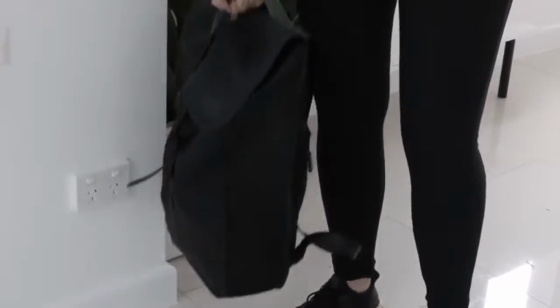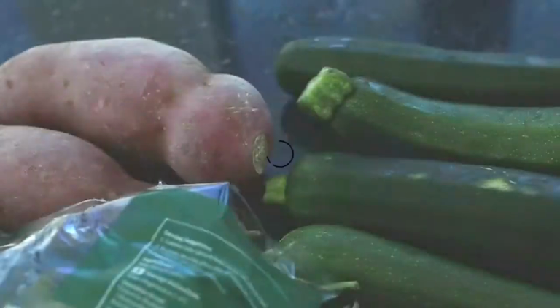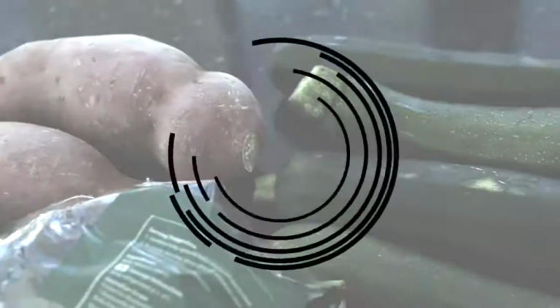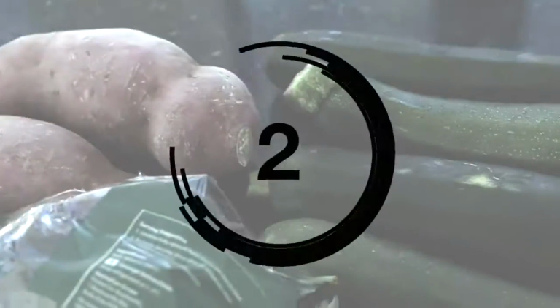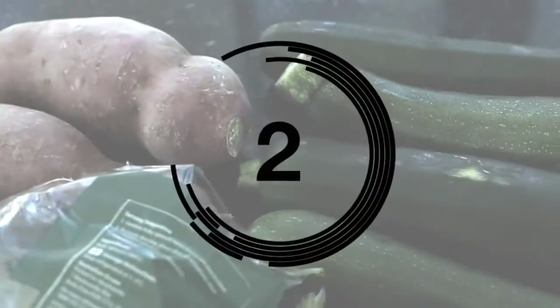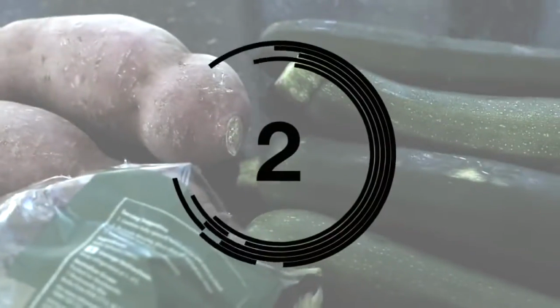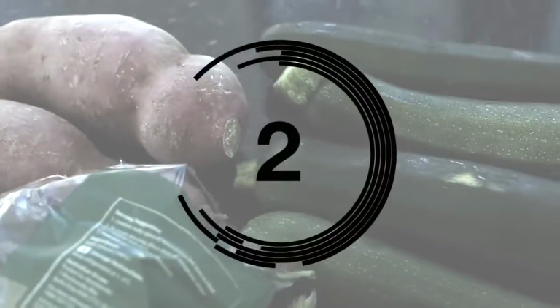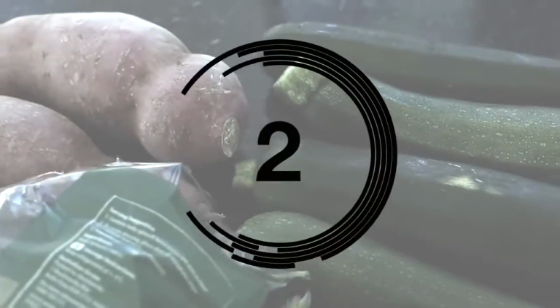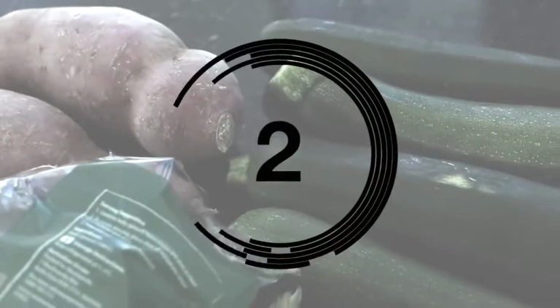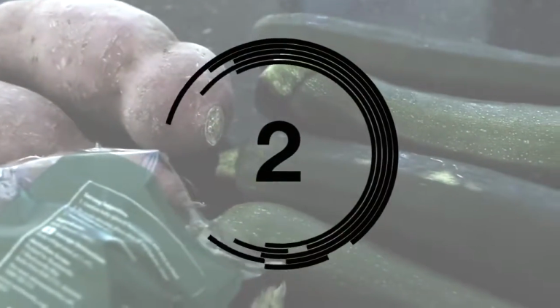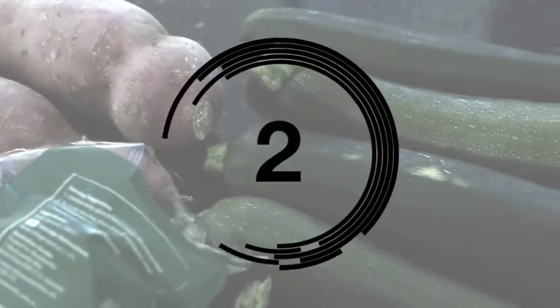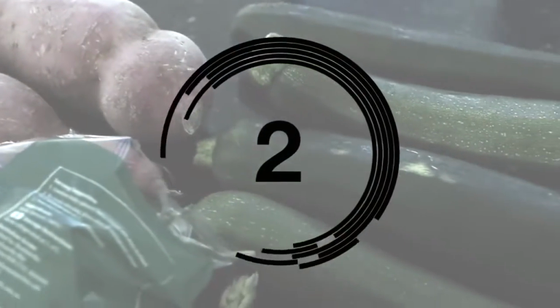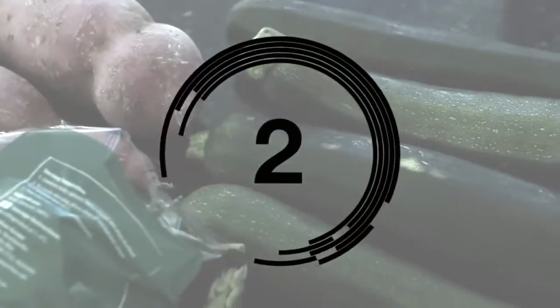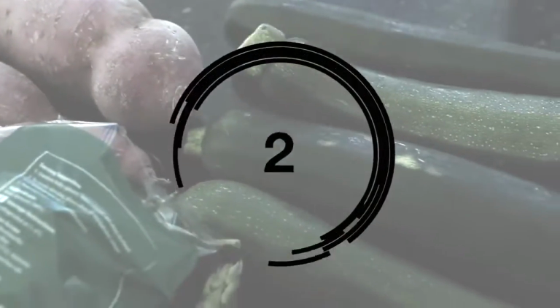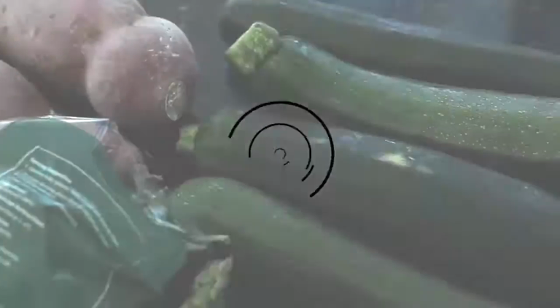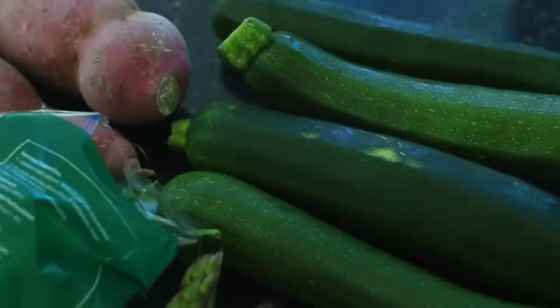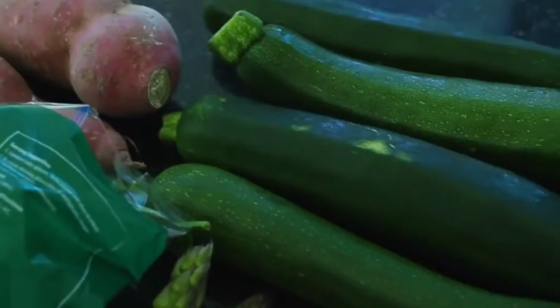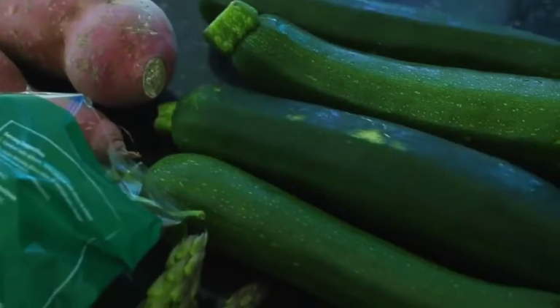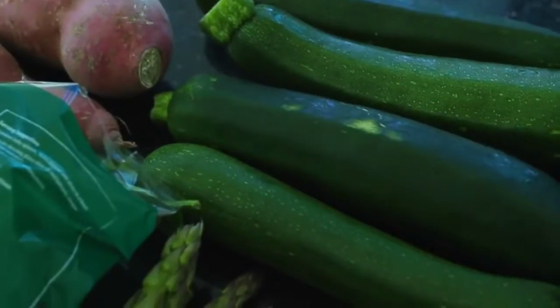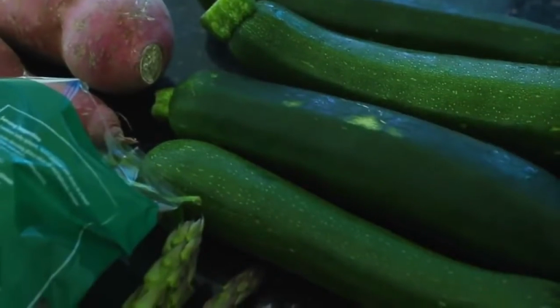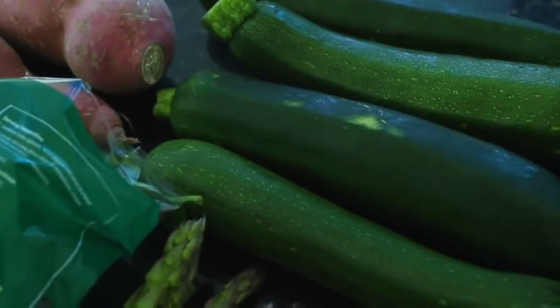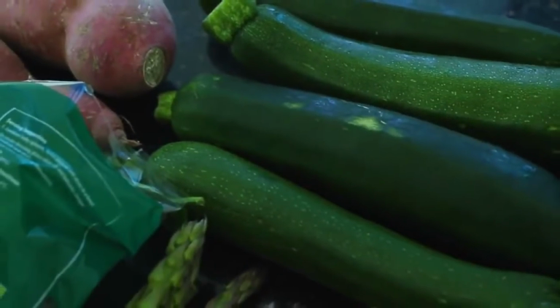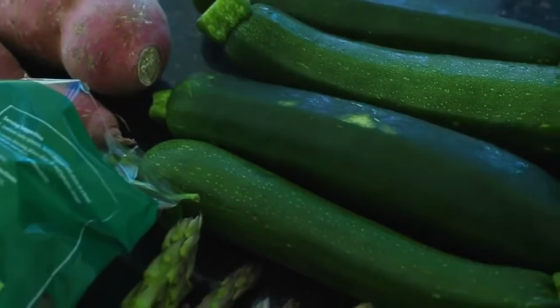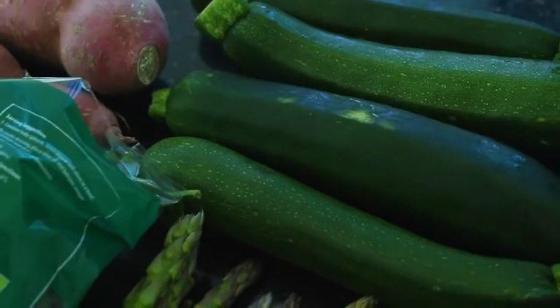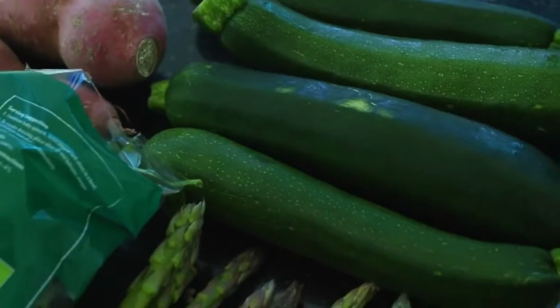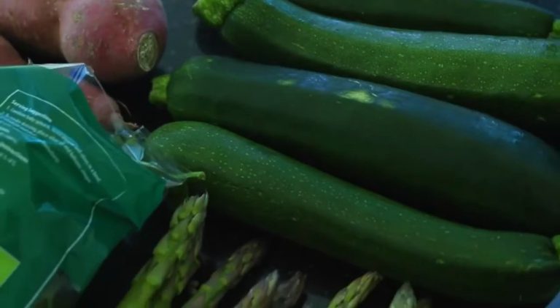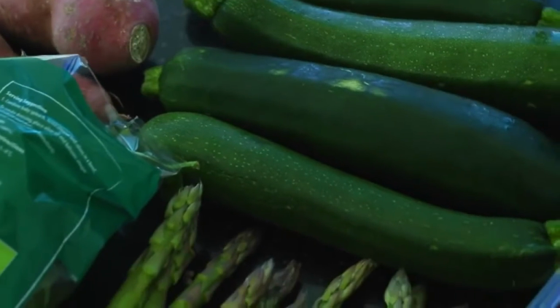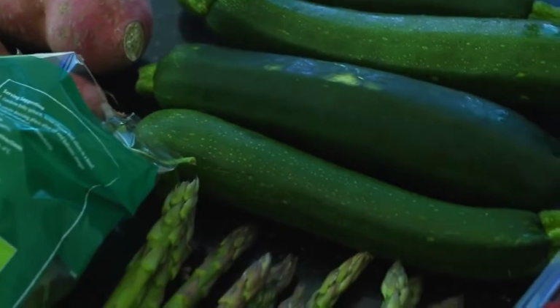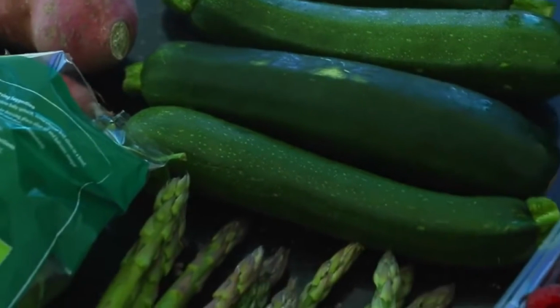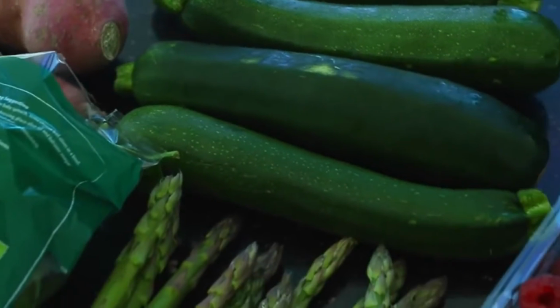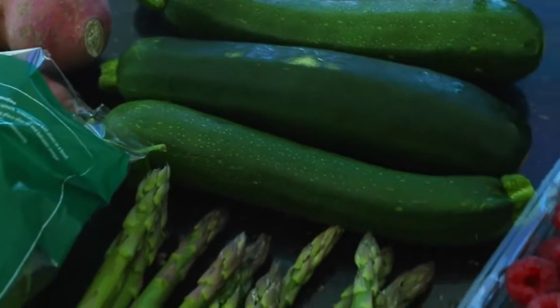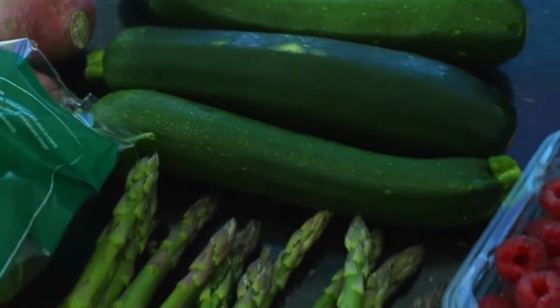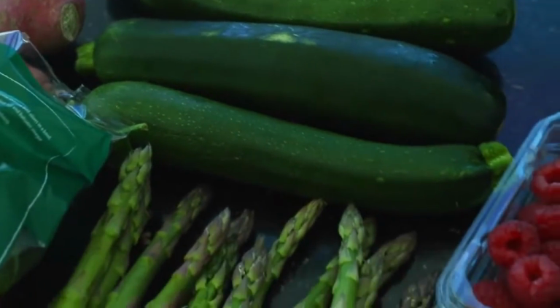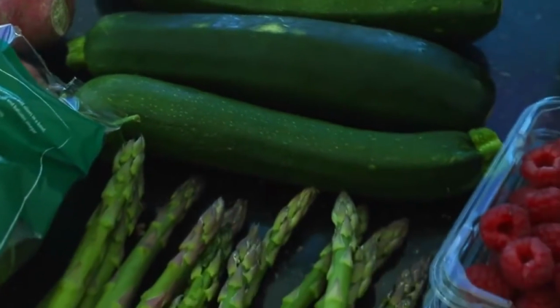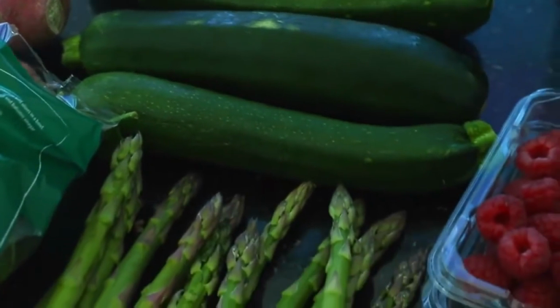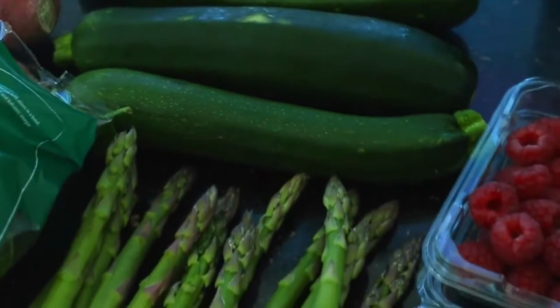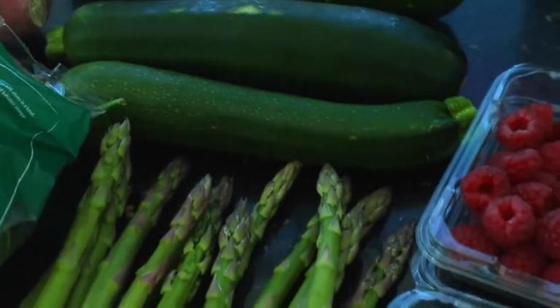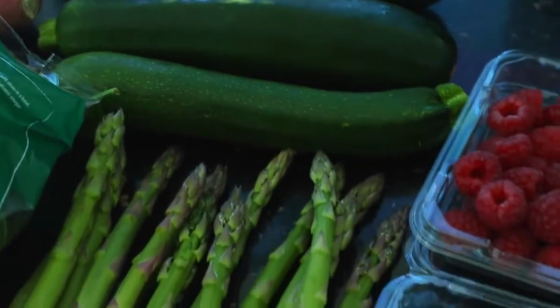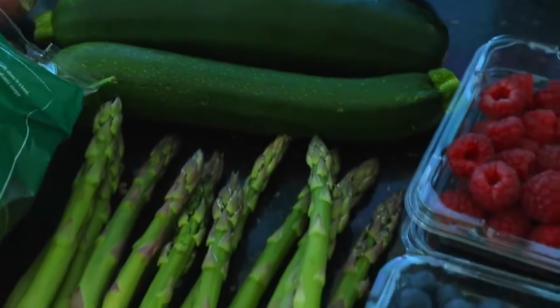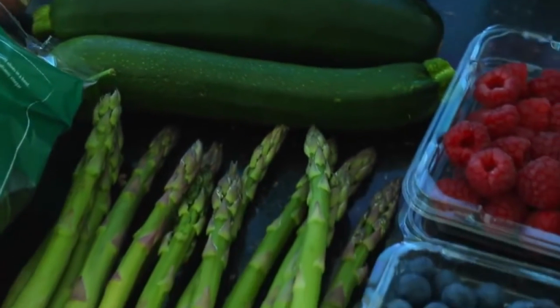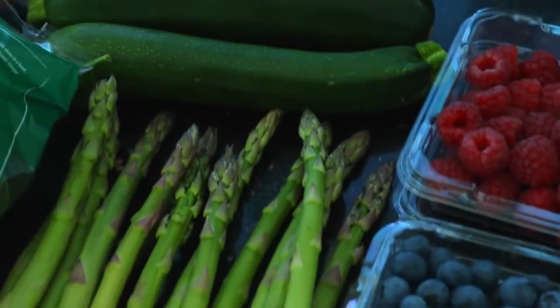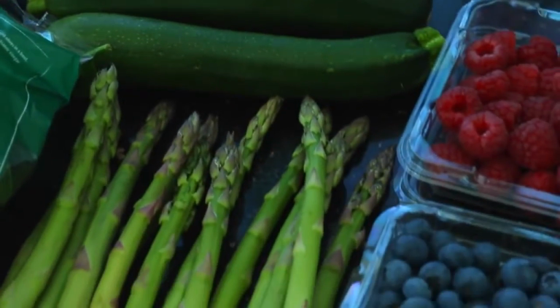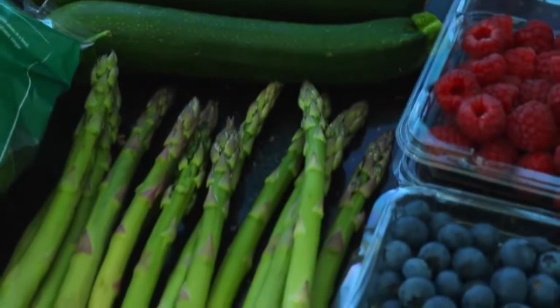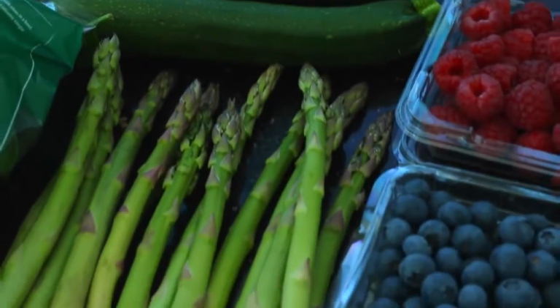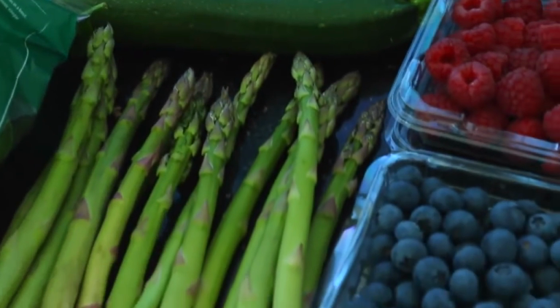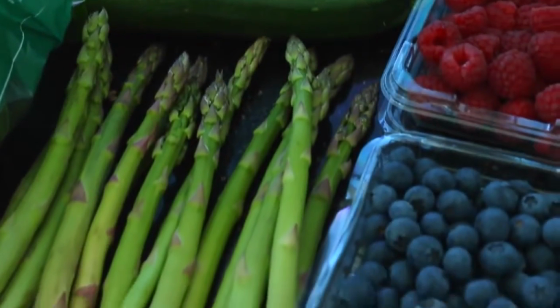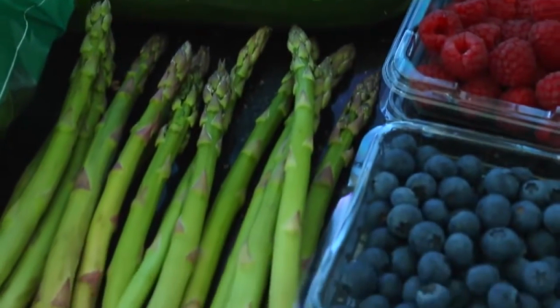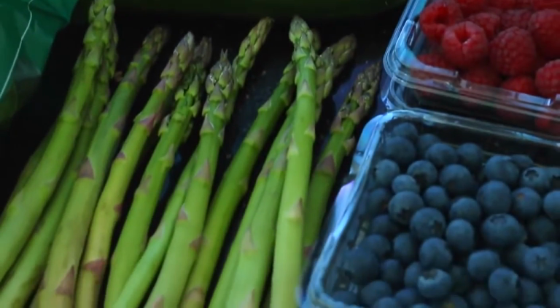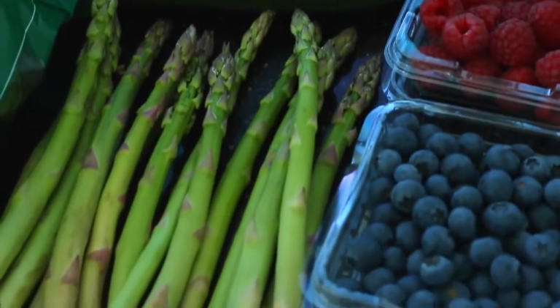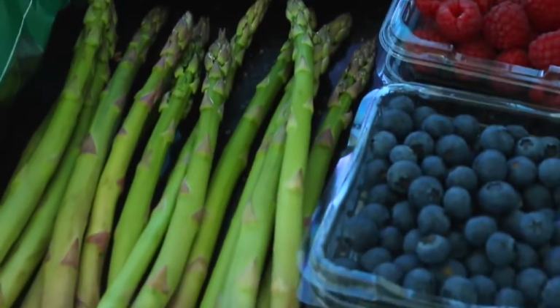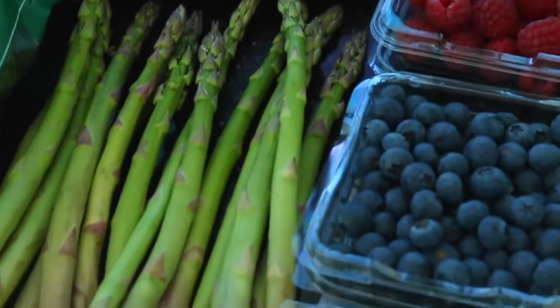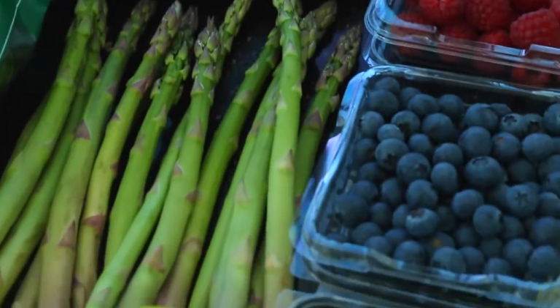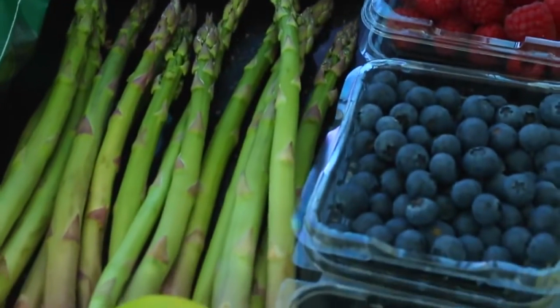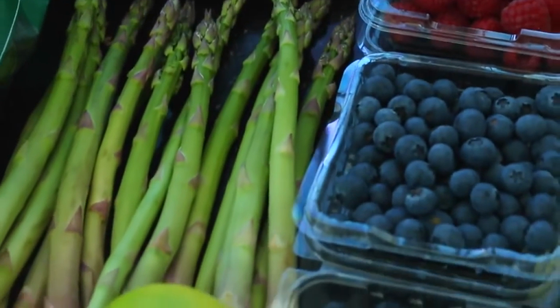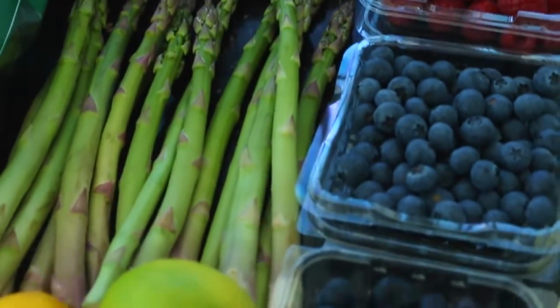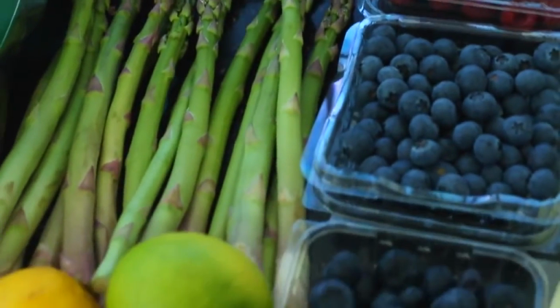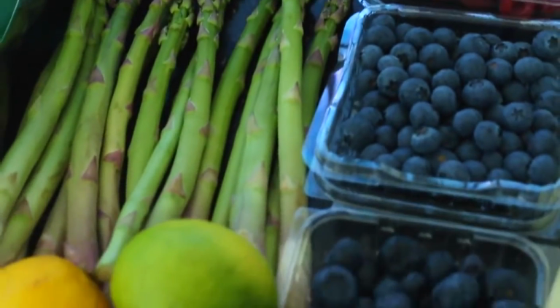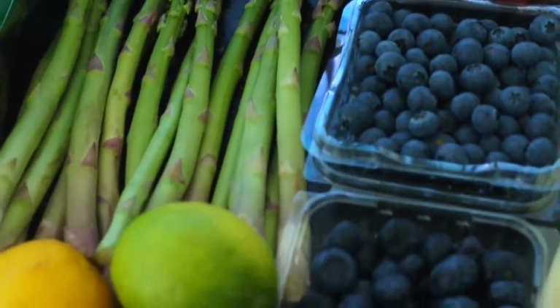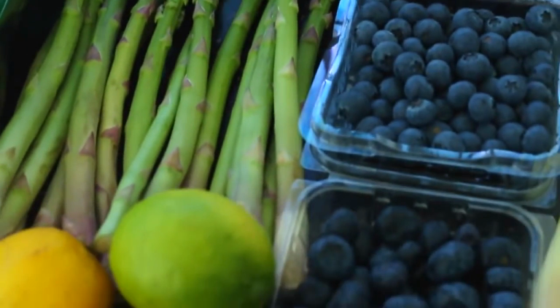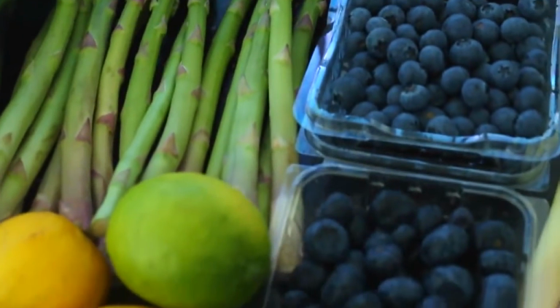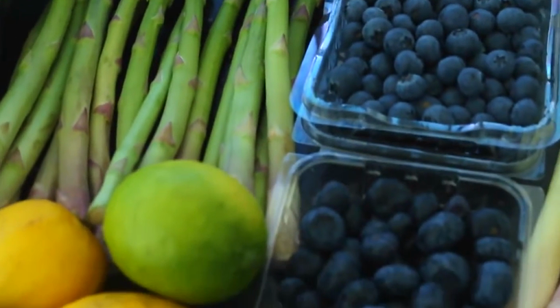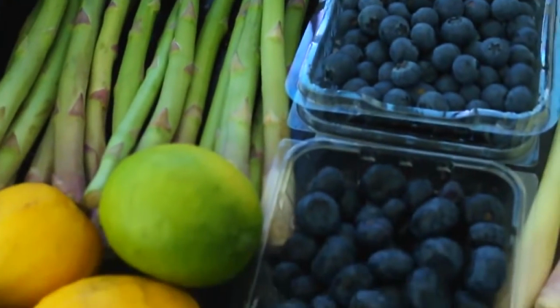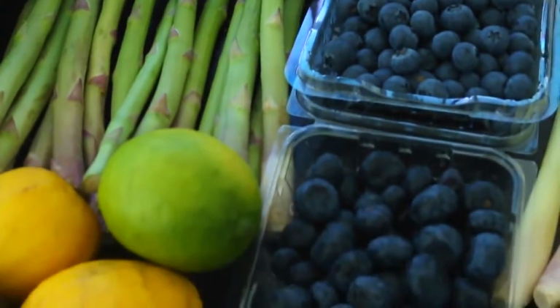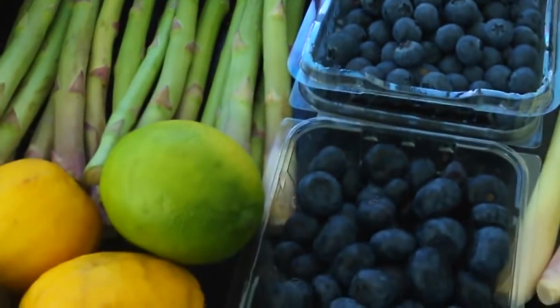To help reduce bloating, try and stick to the least processed foods that you can get — so a lot of fresh fruit and fresh vegetables, legumes, and nuts.